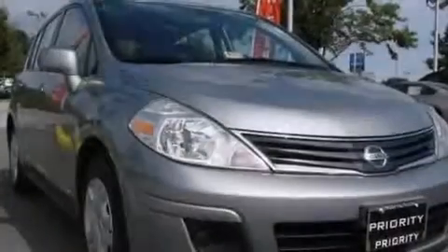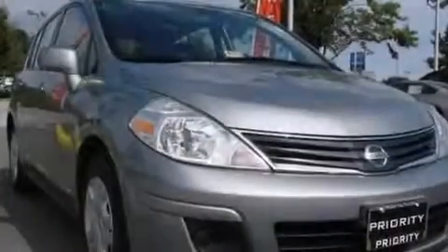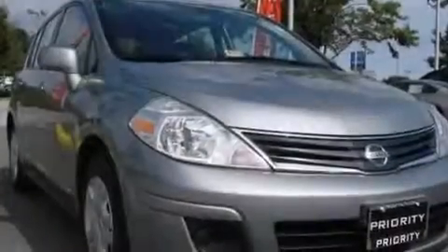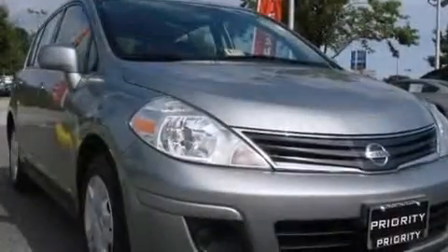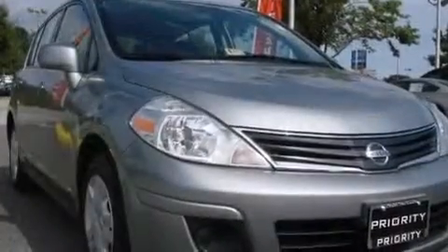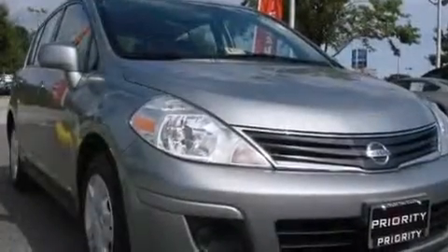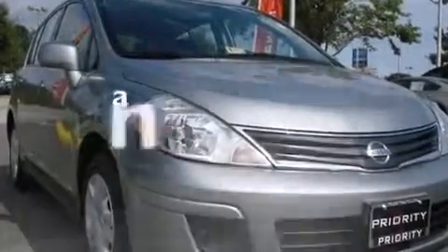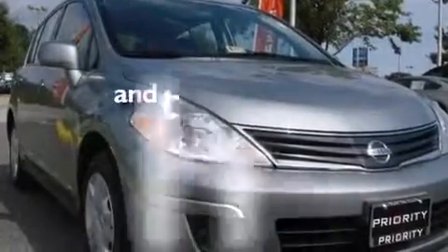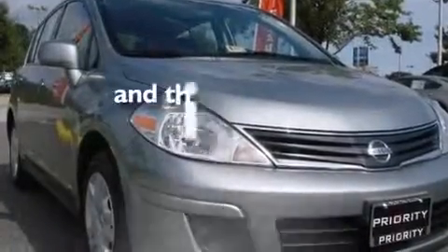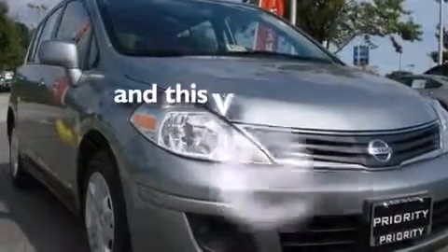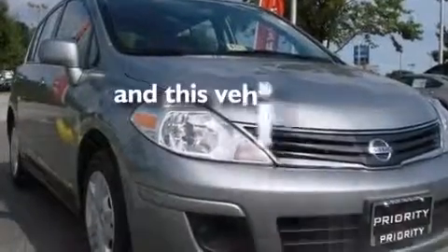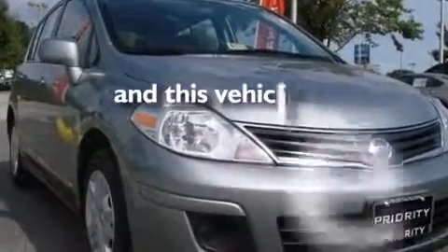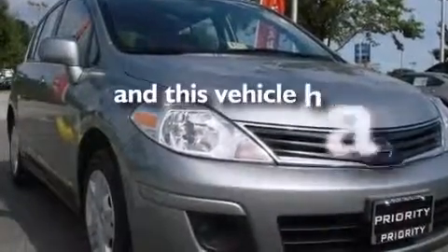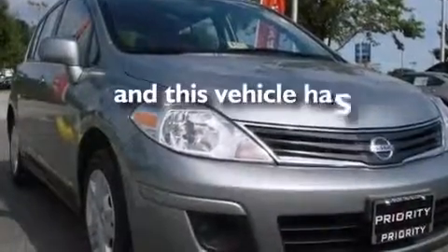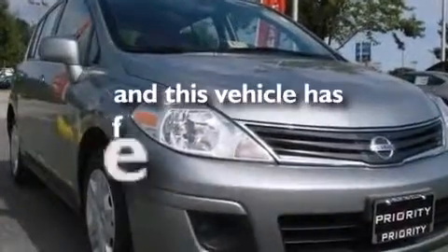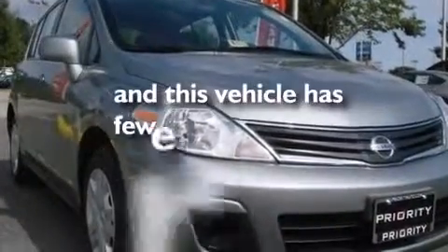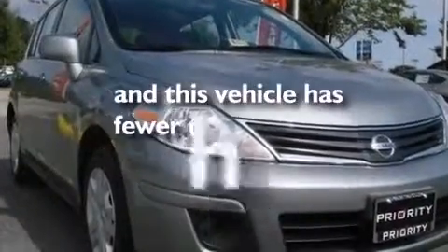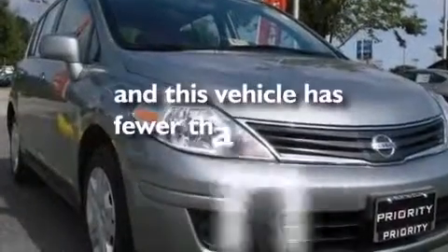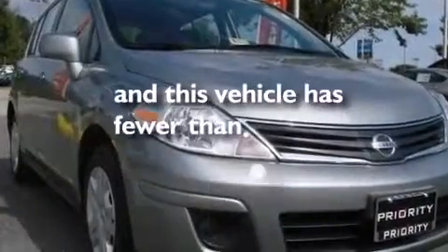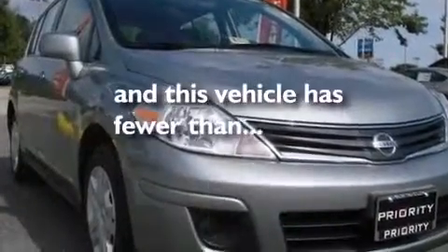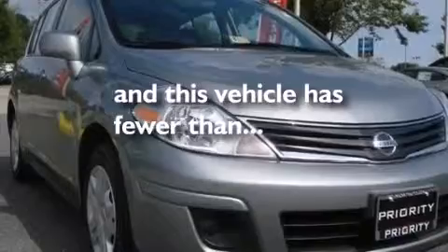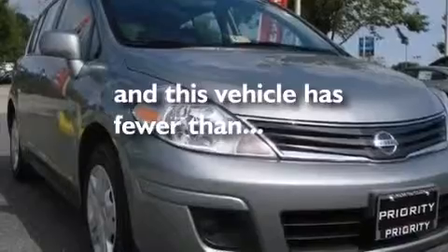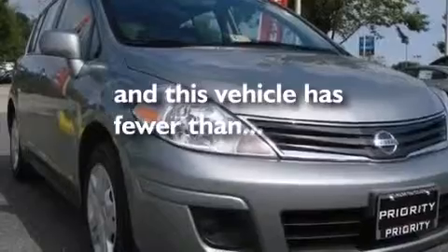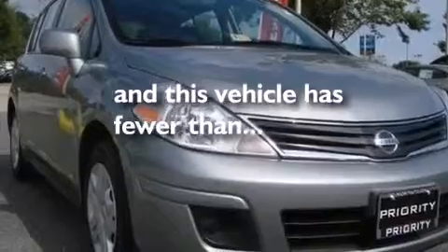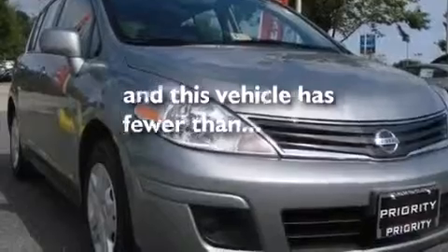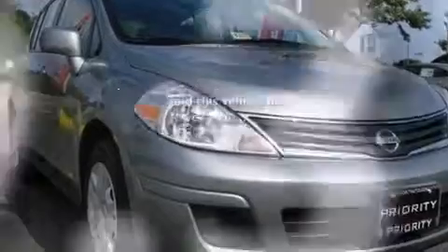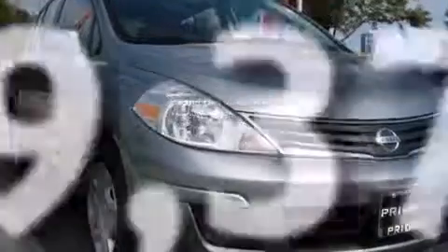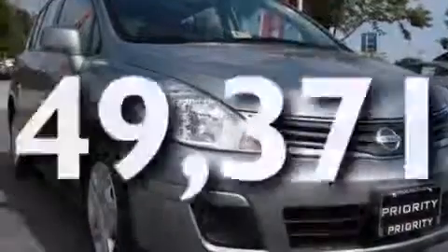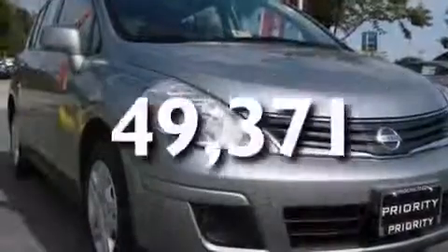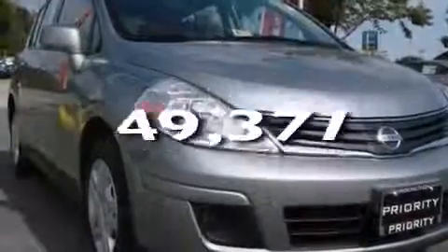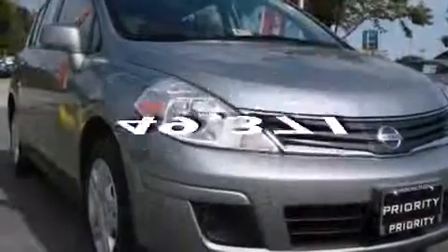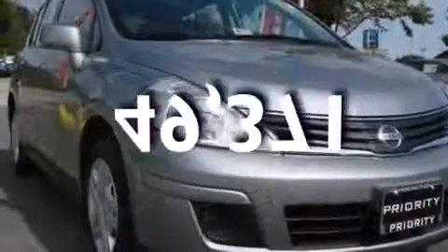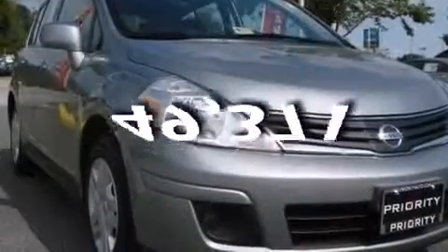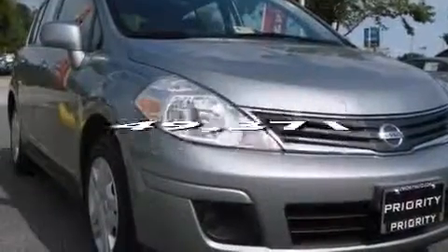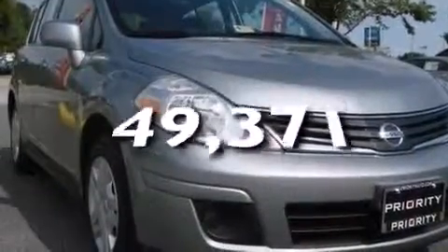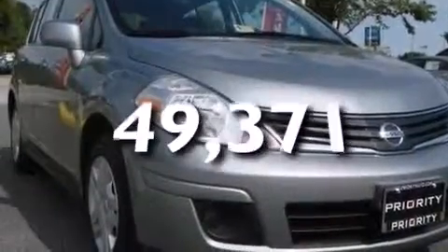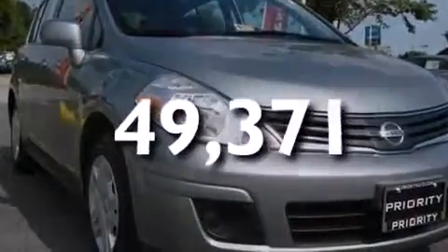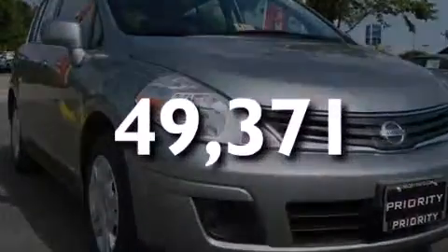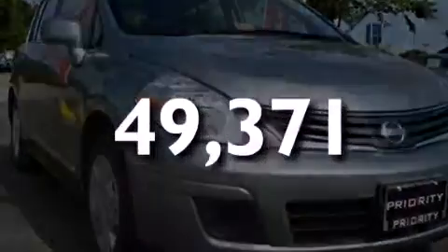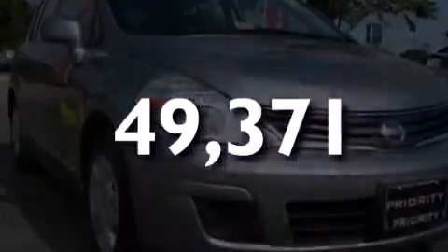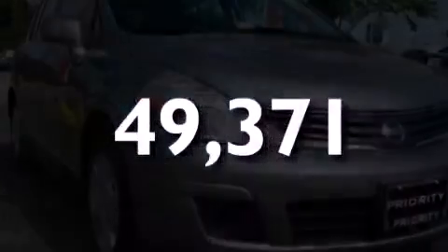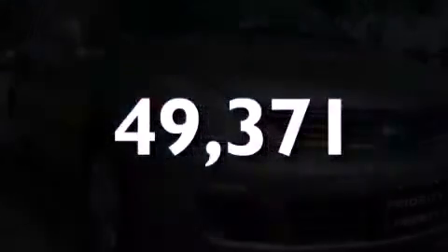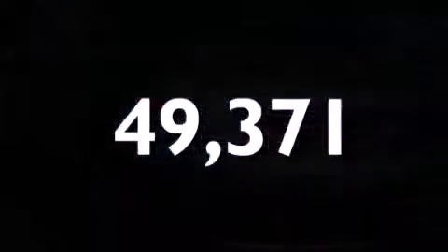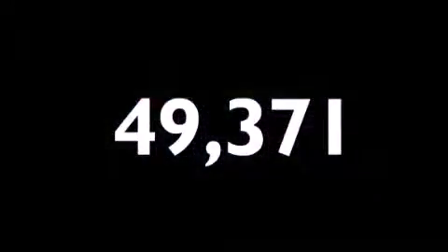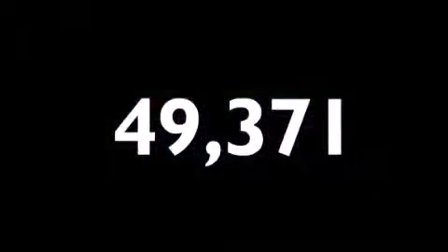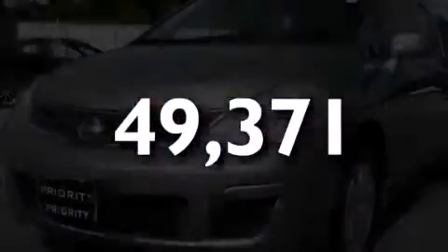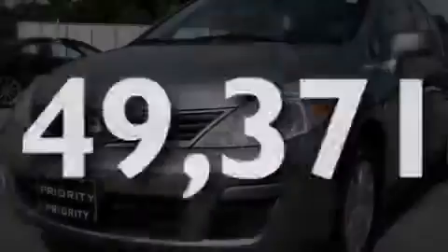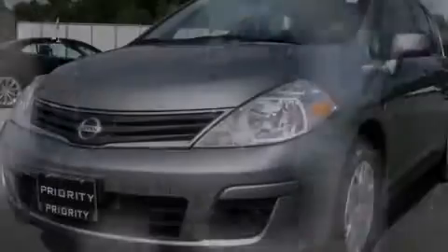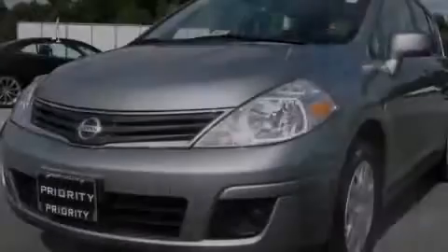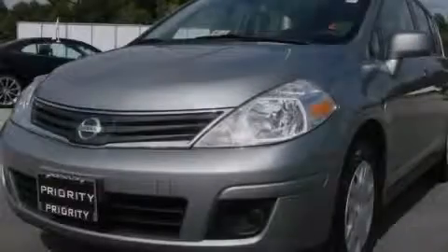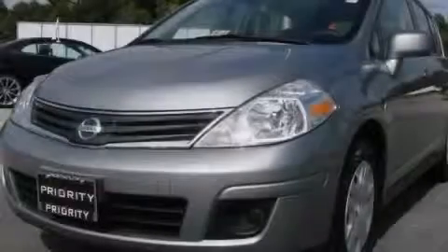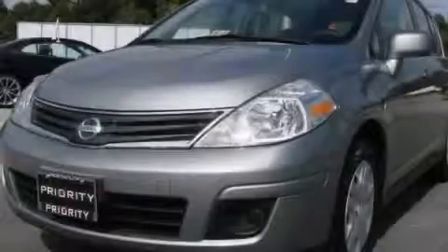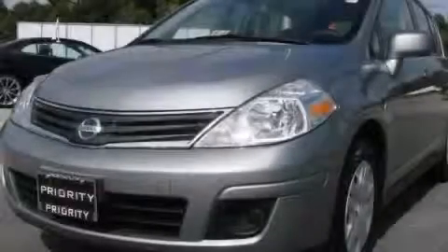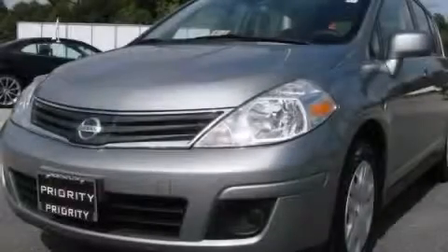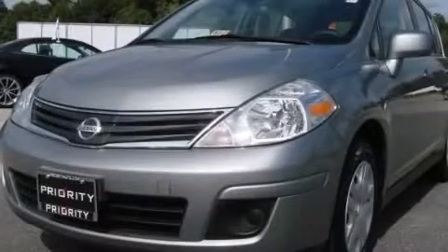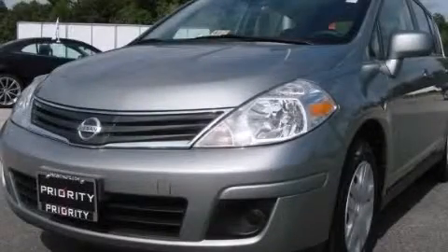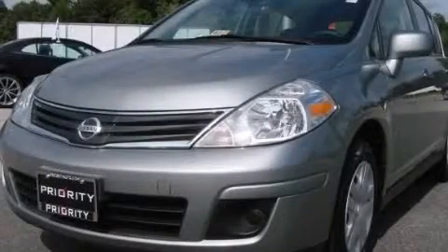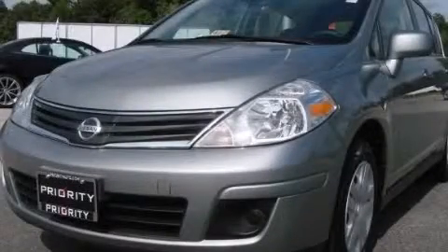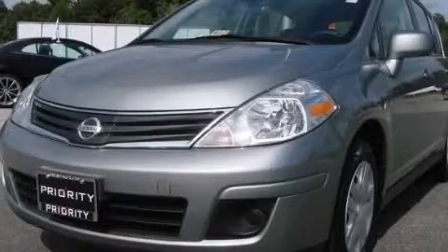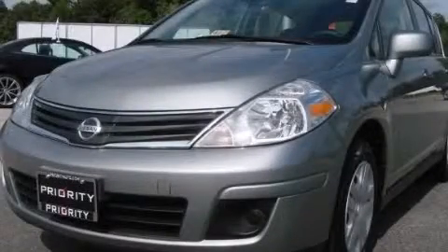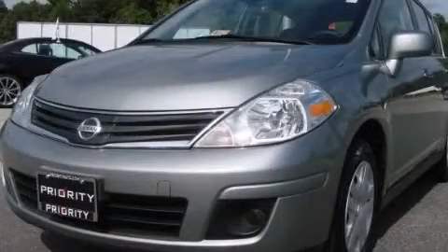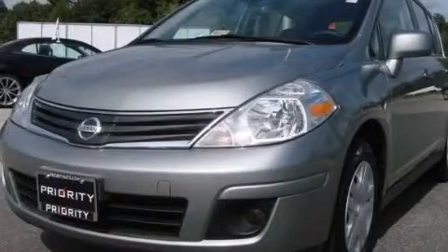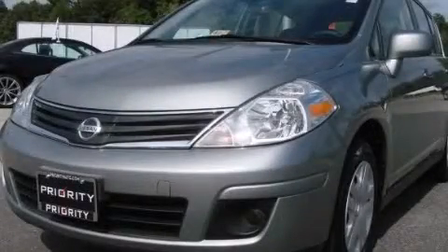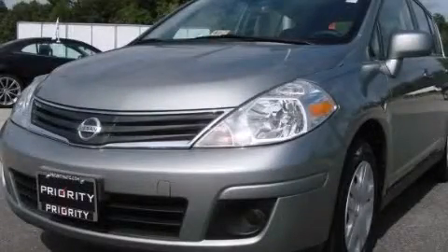This vehicle has fewer than 50,000 miles on the odometer. Stop by today and test drive this automobile for yourself.